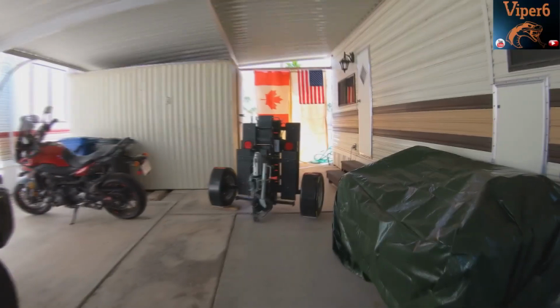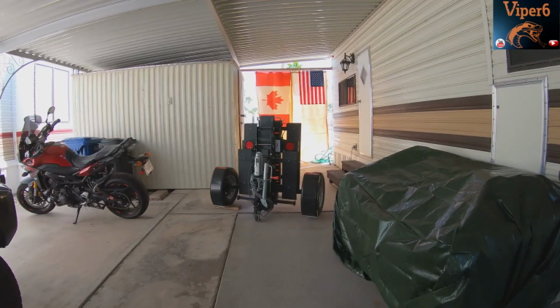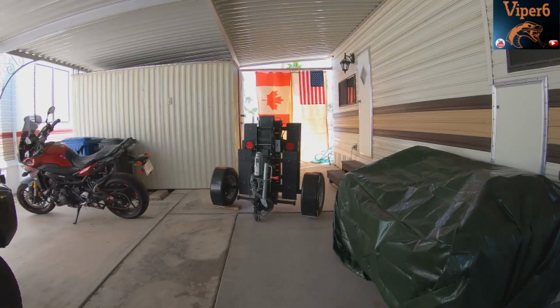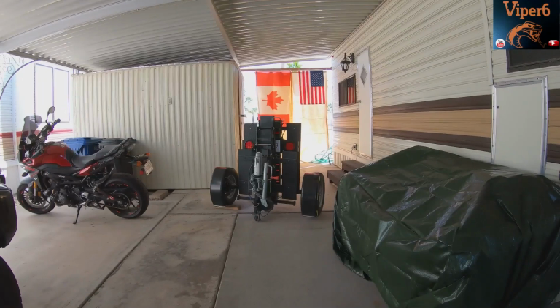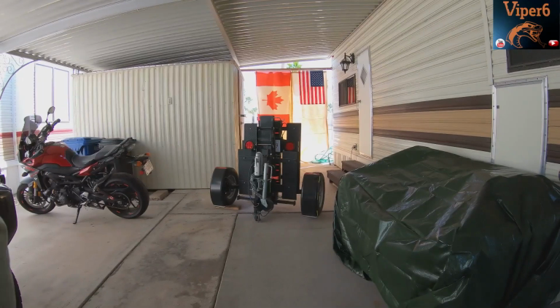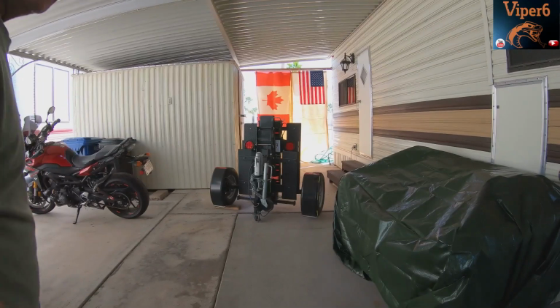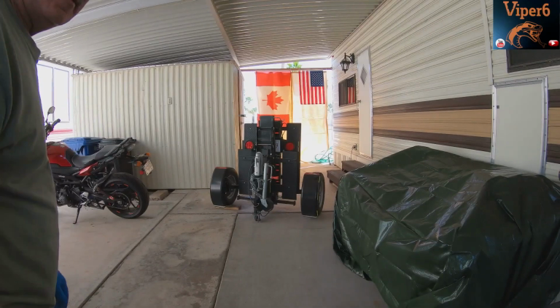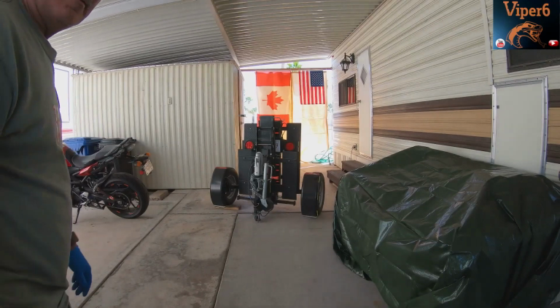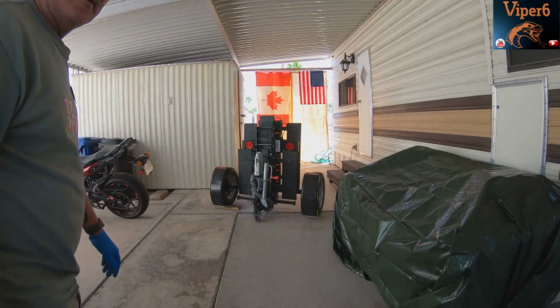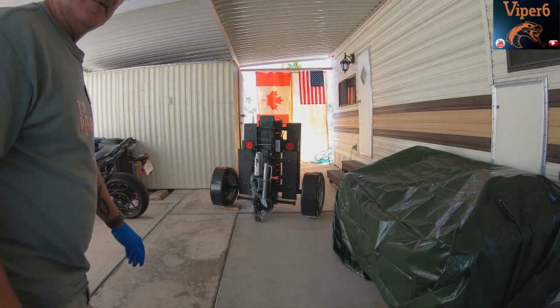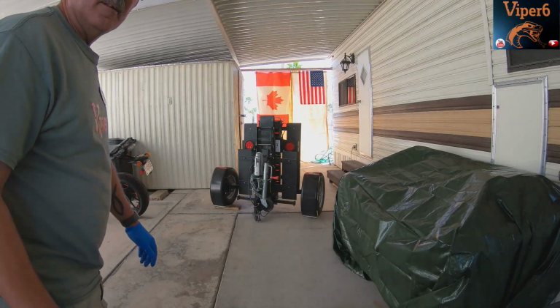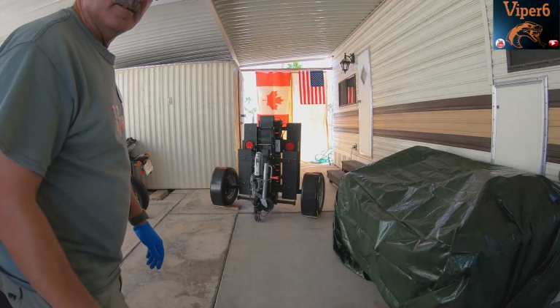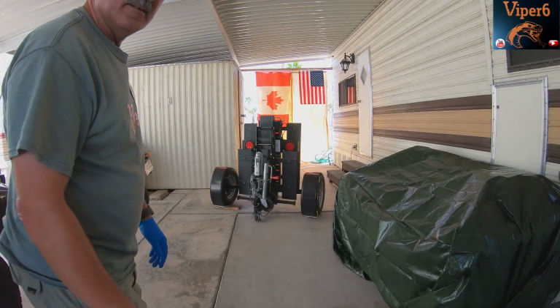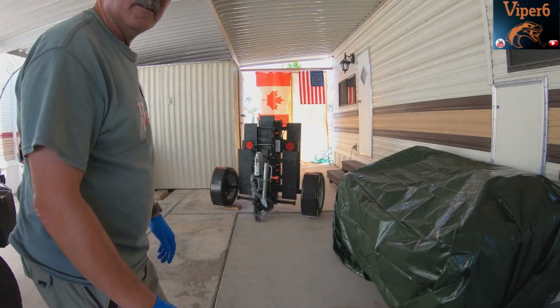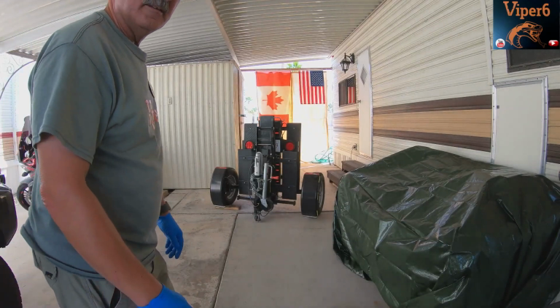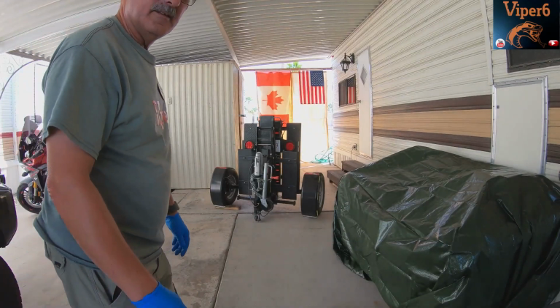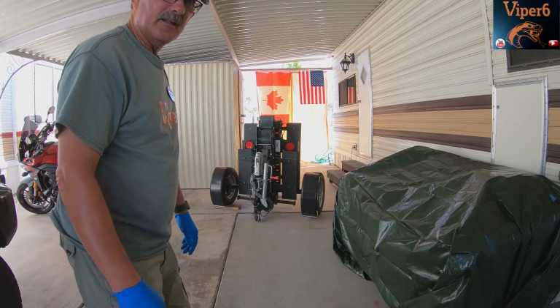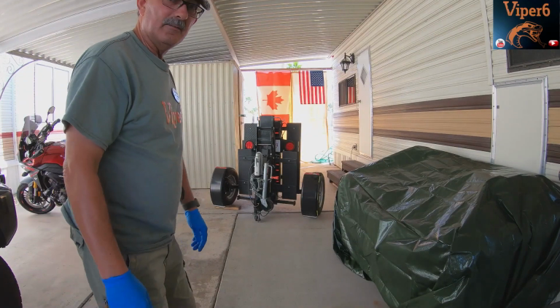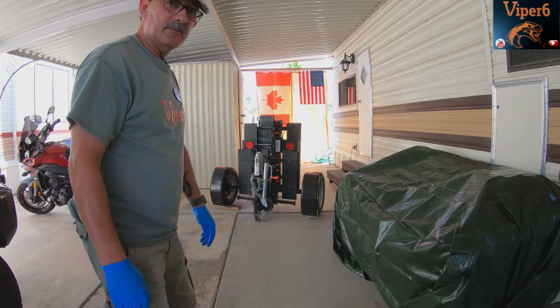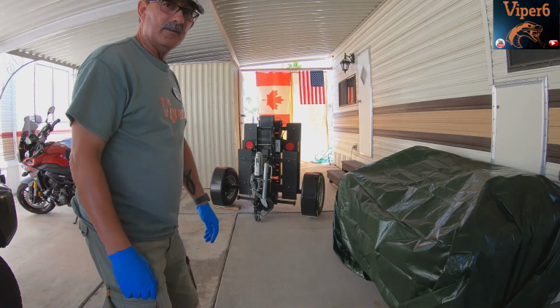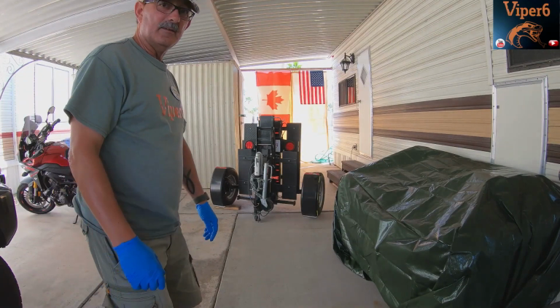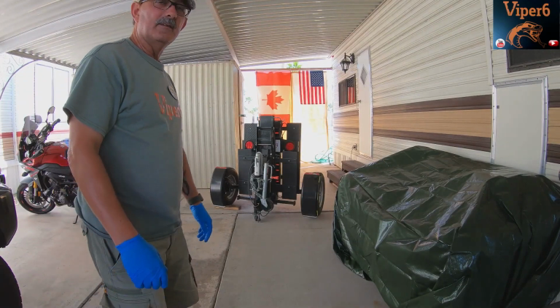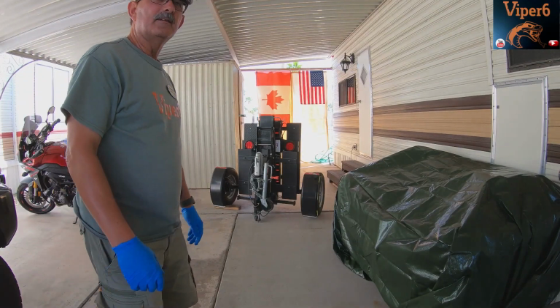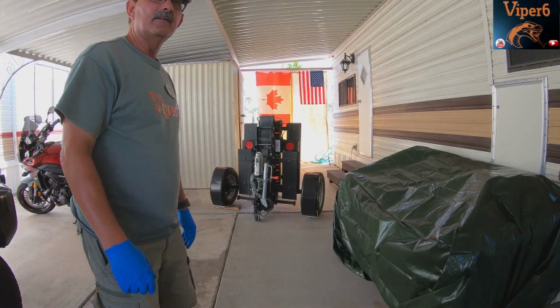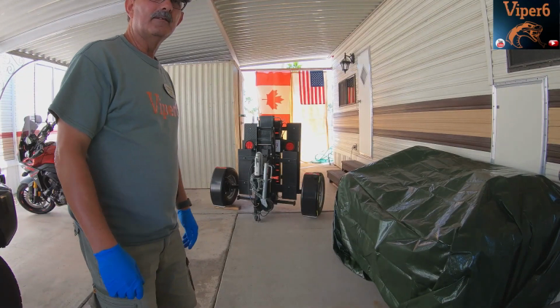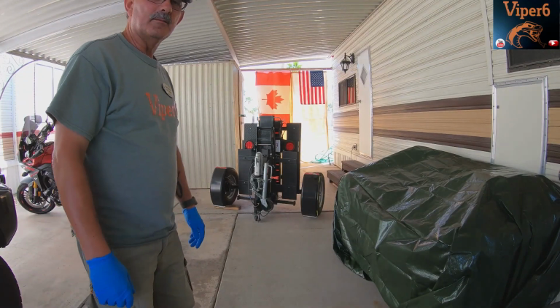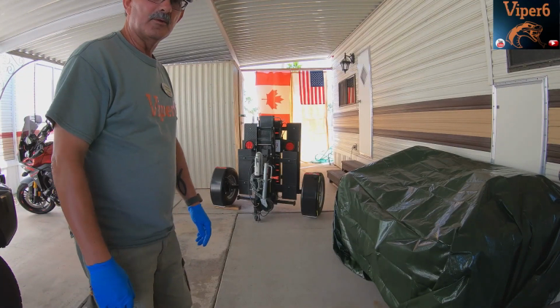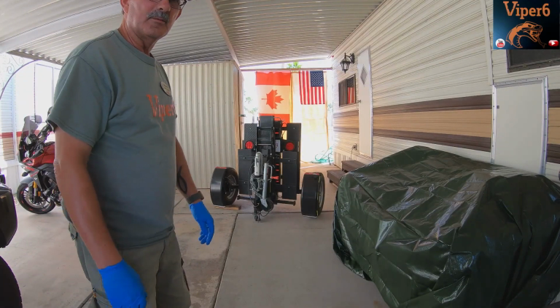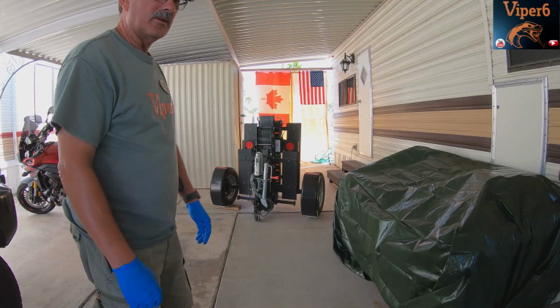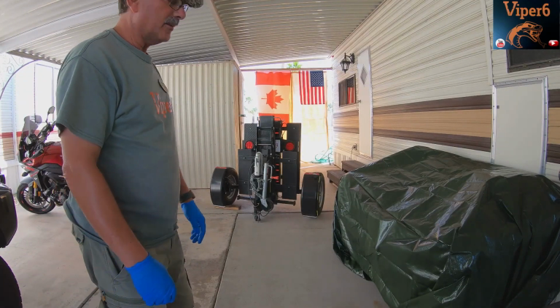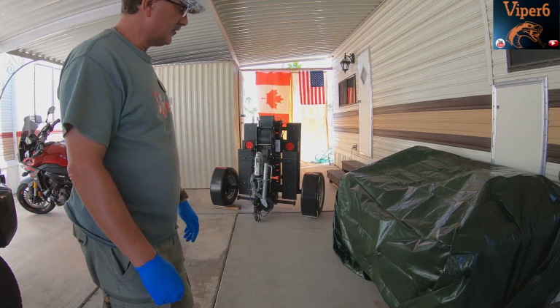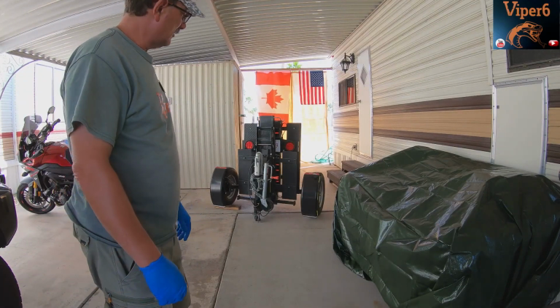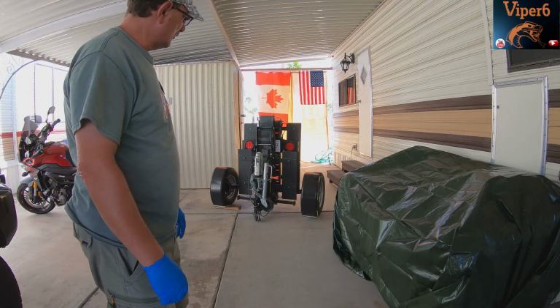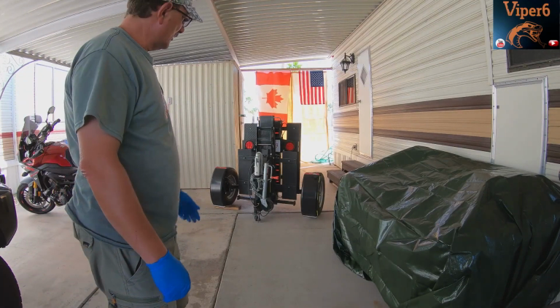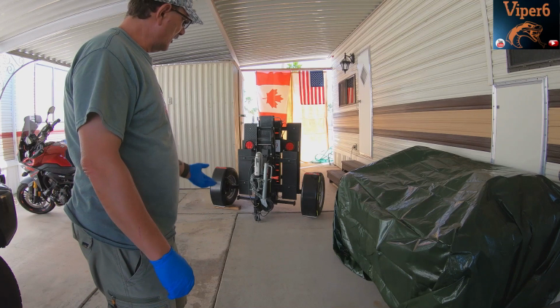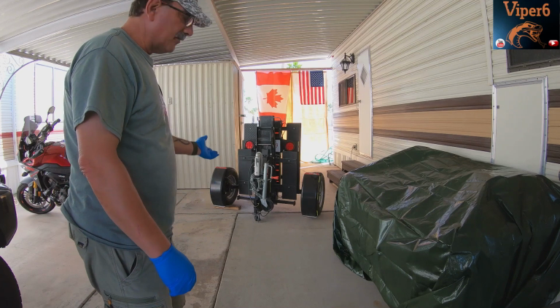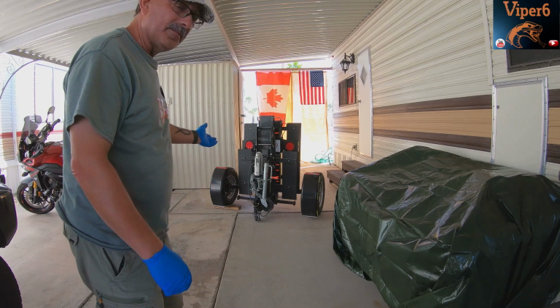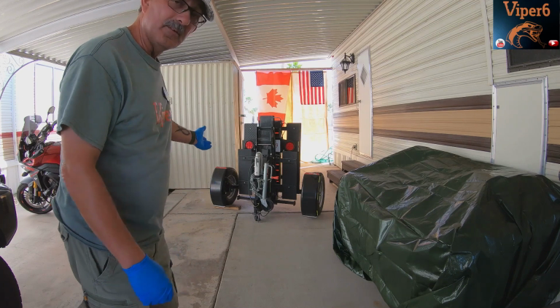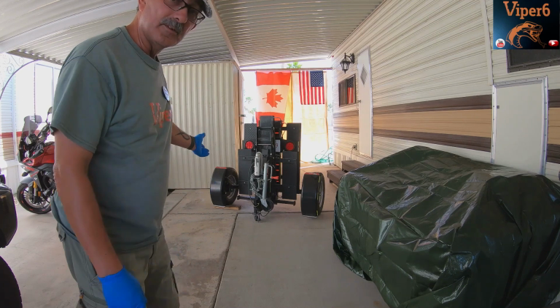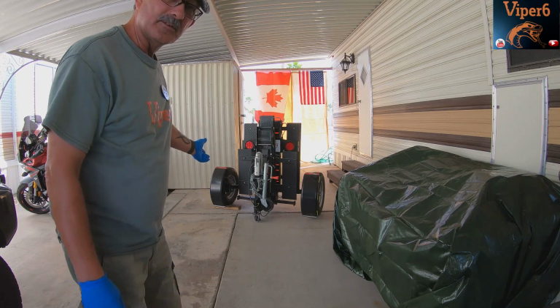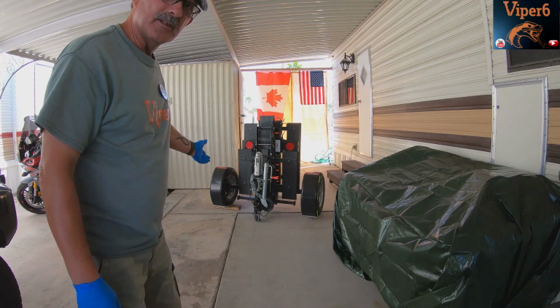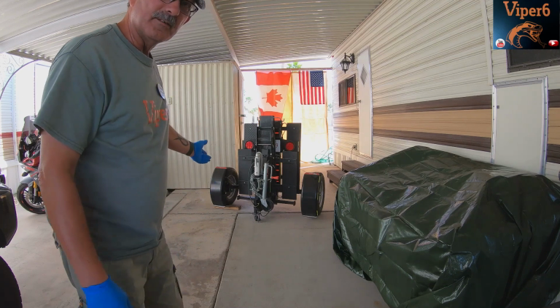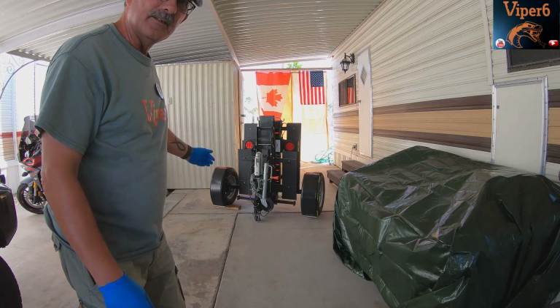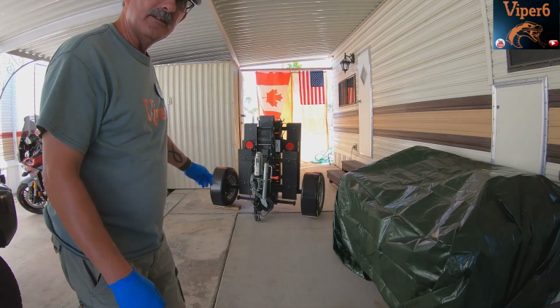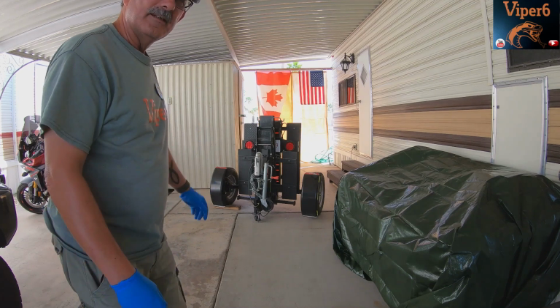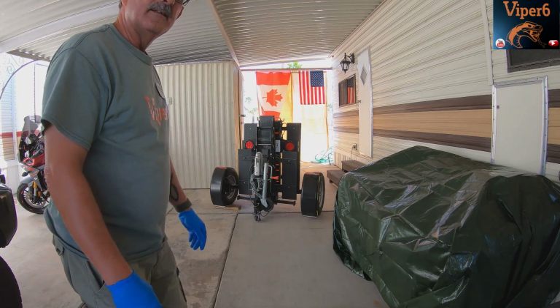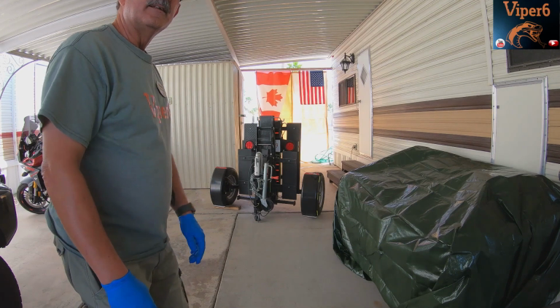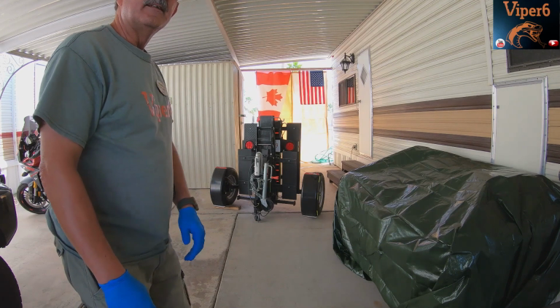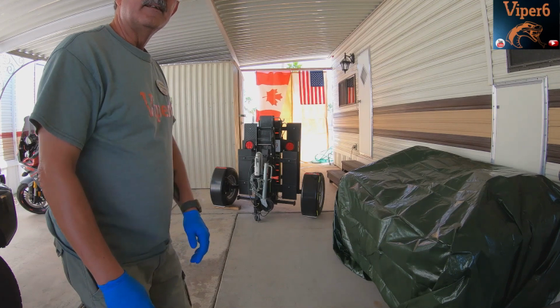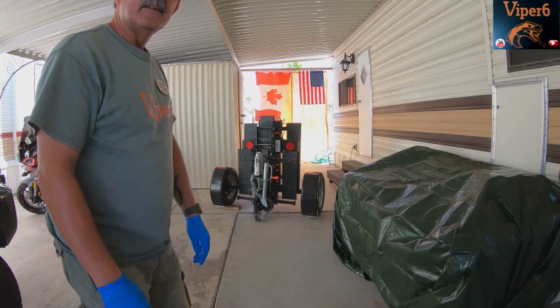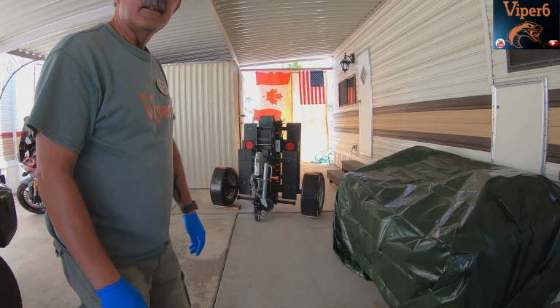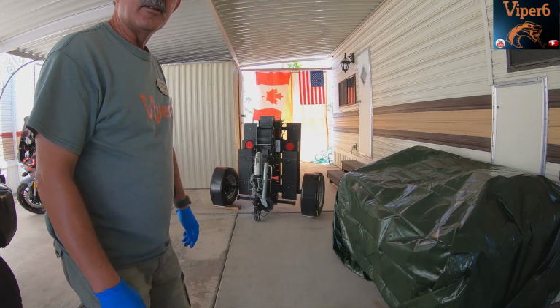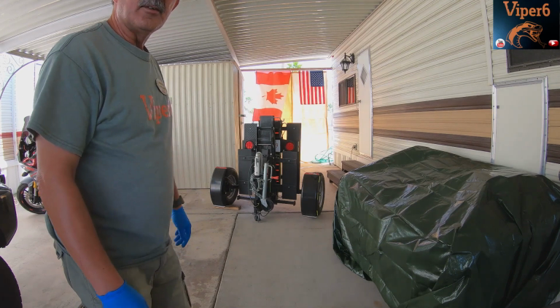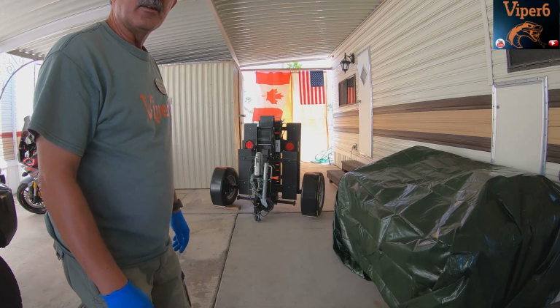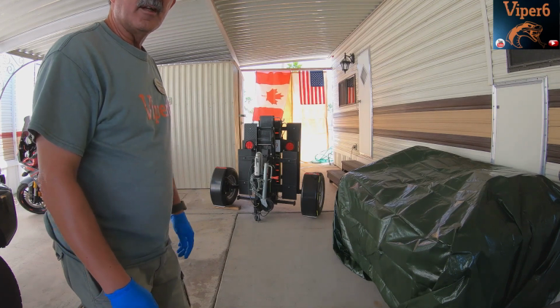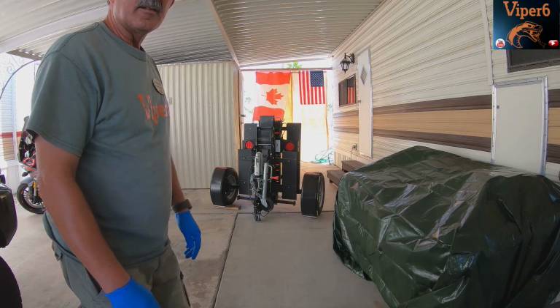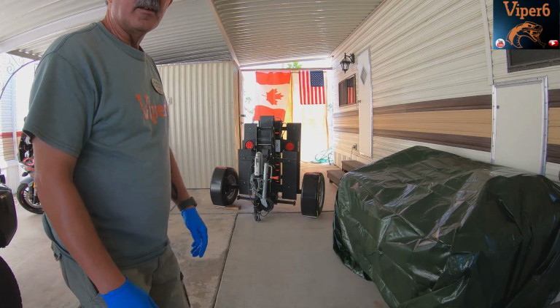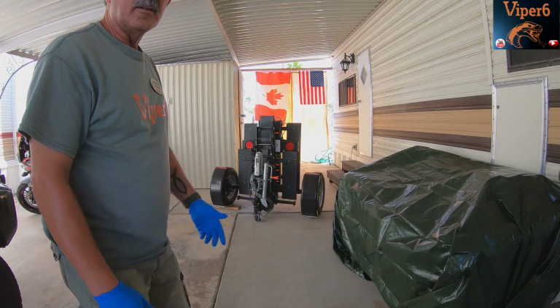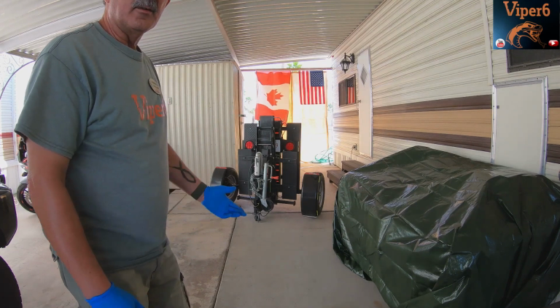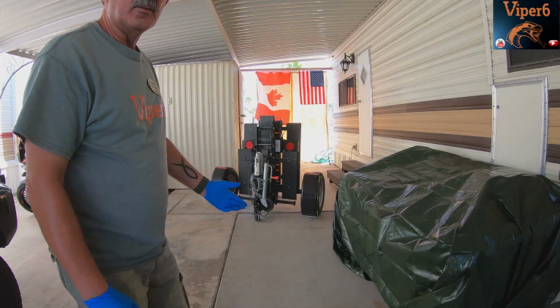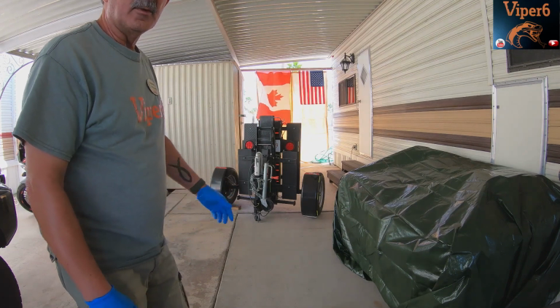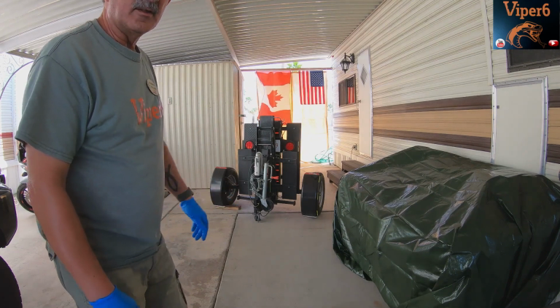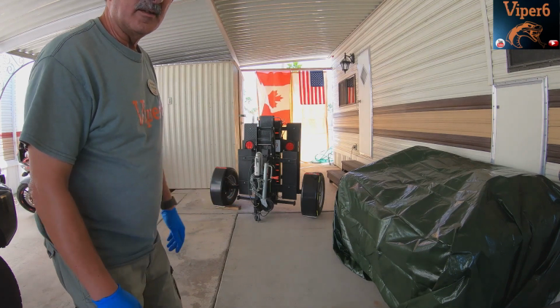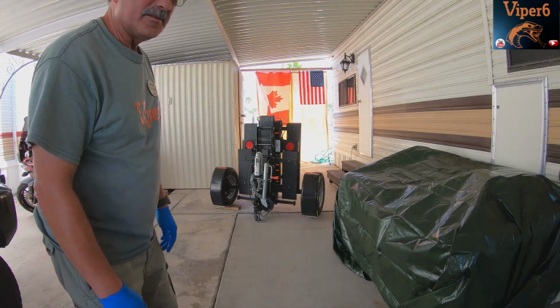Okay, so we're getting ready to head out tomorrow morning, so I'm gonna unfold the trailer and show you guys how you load one of these.